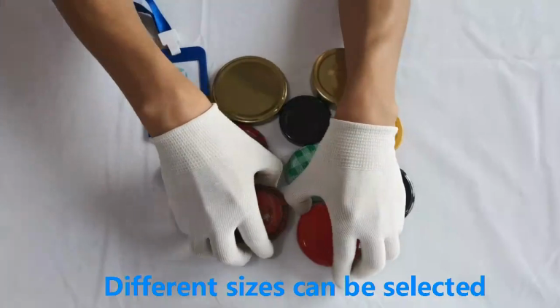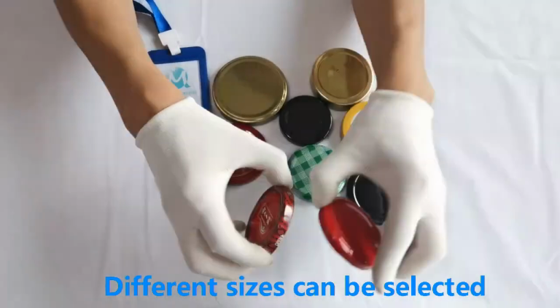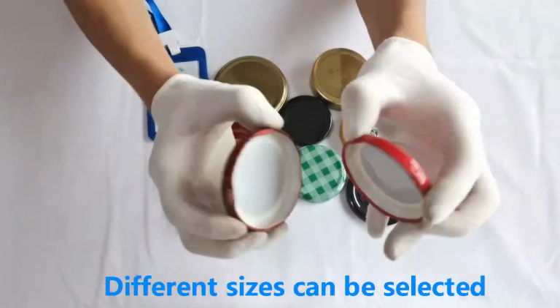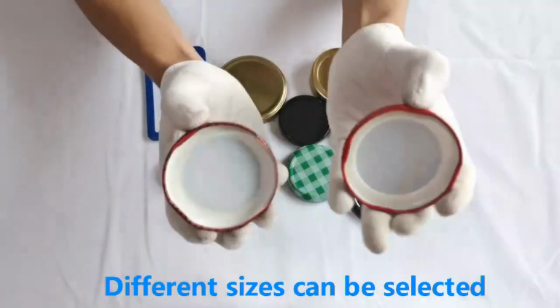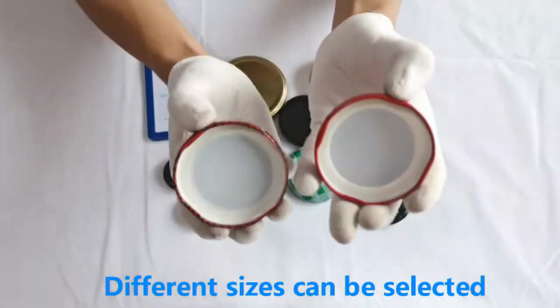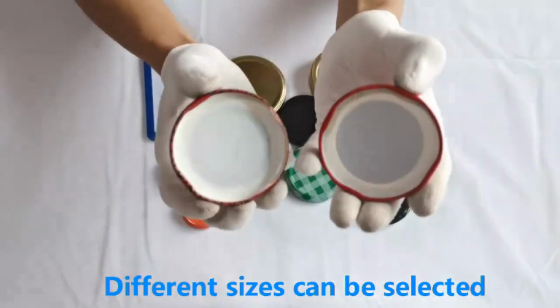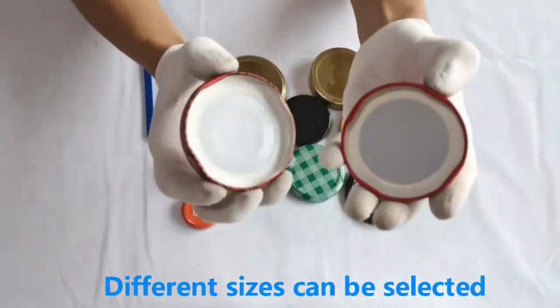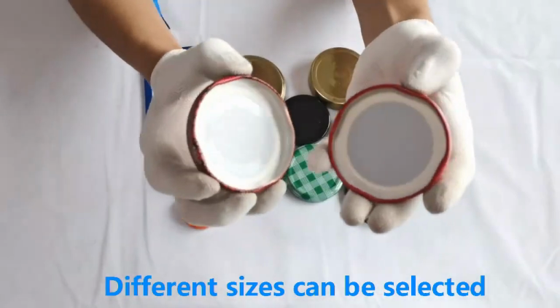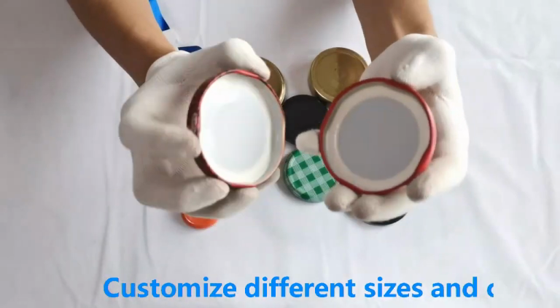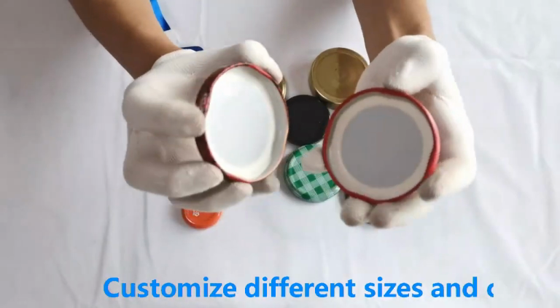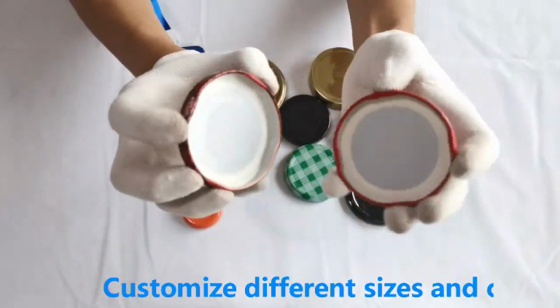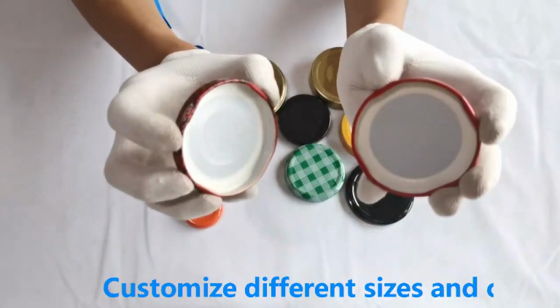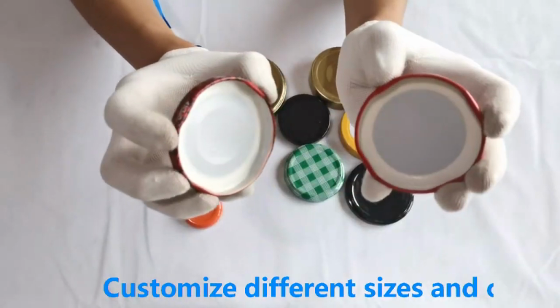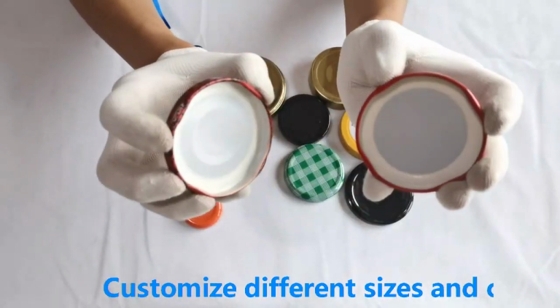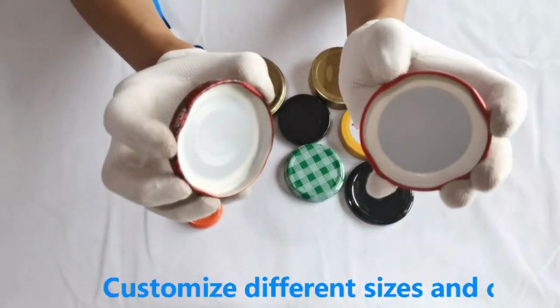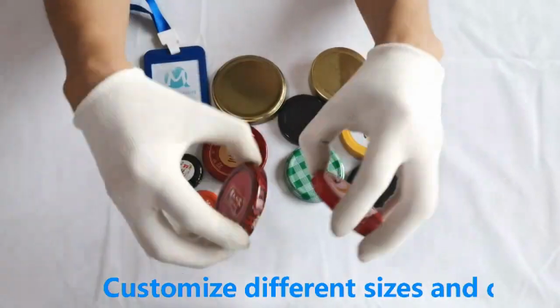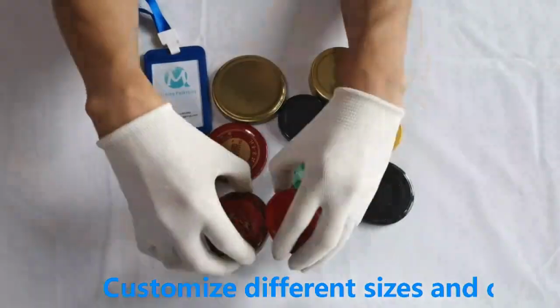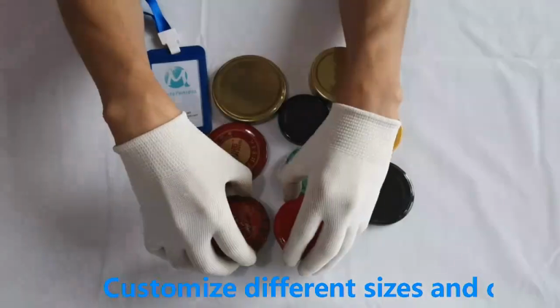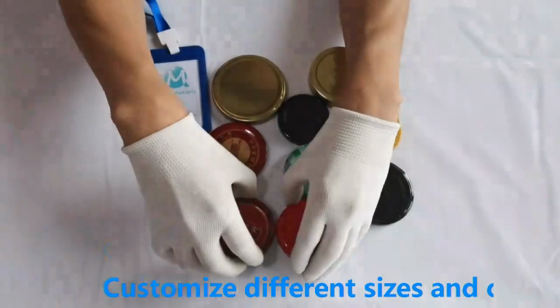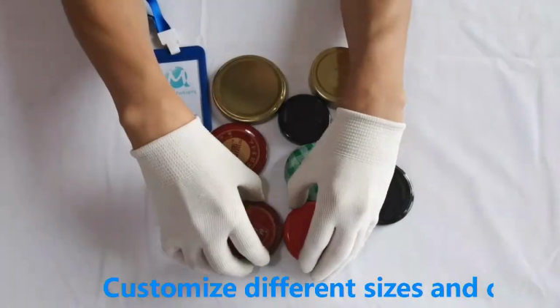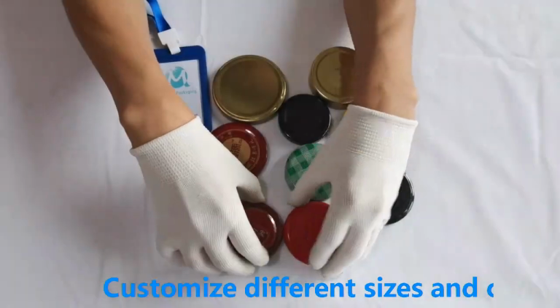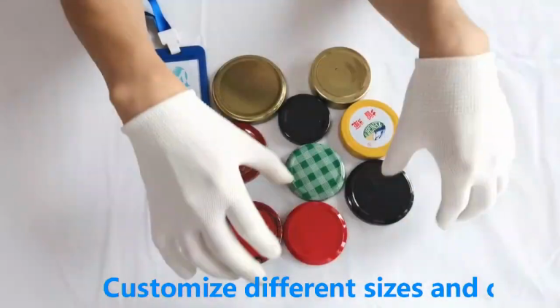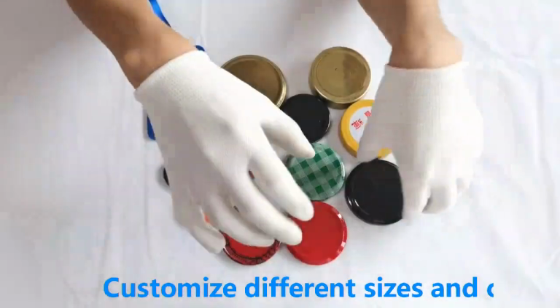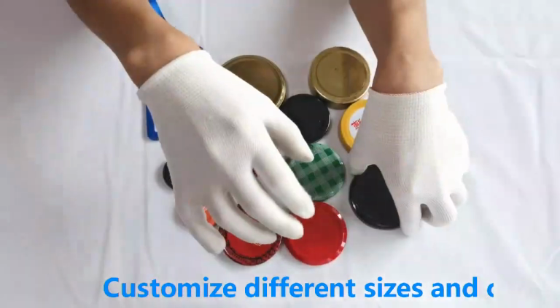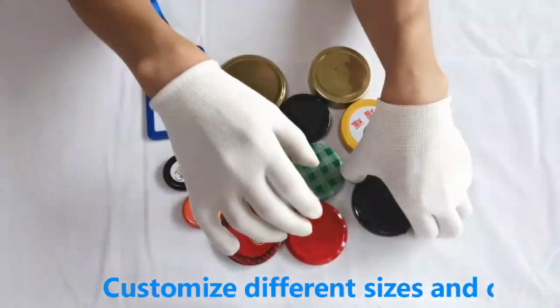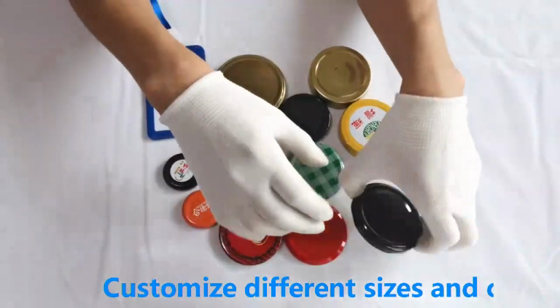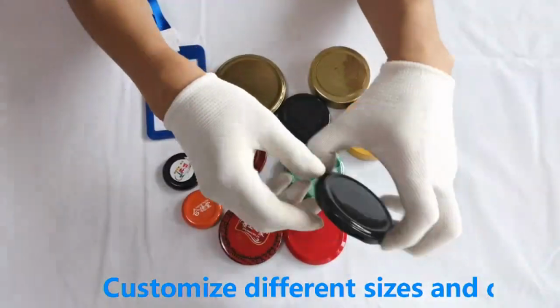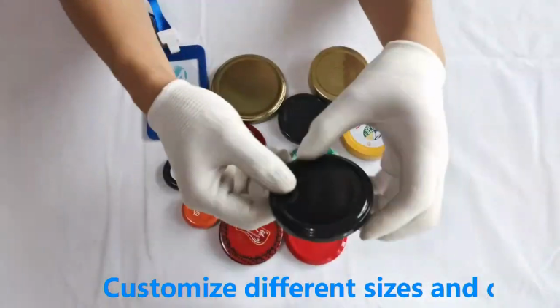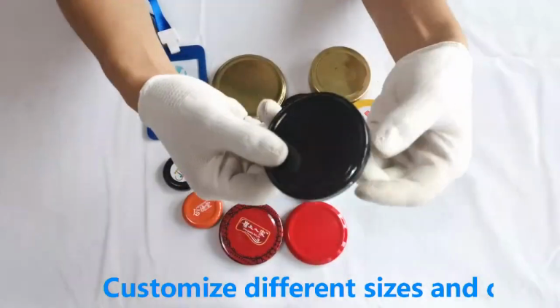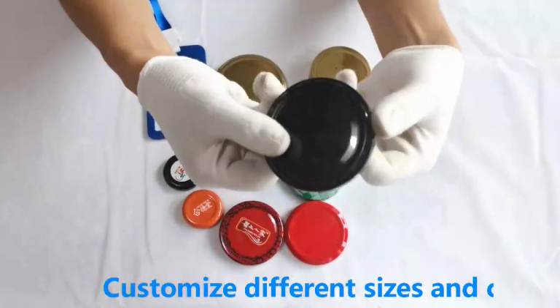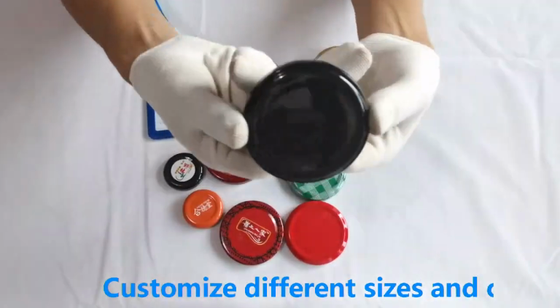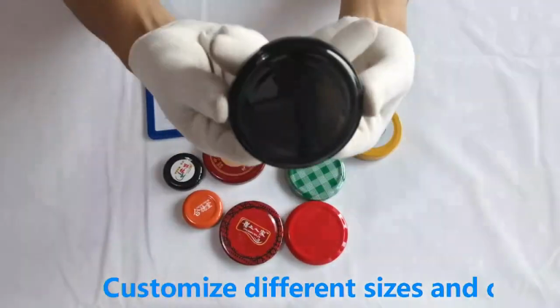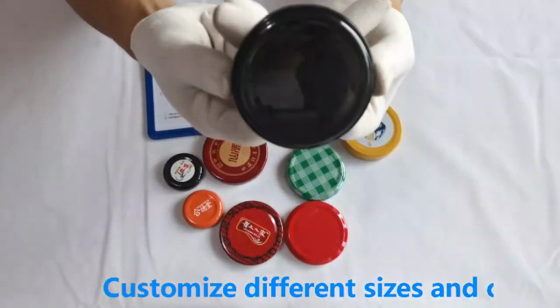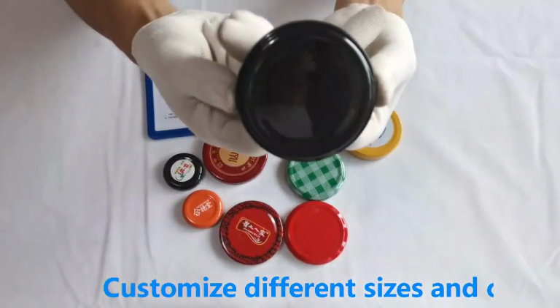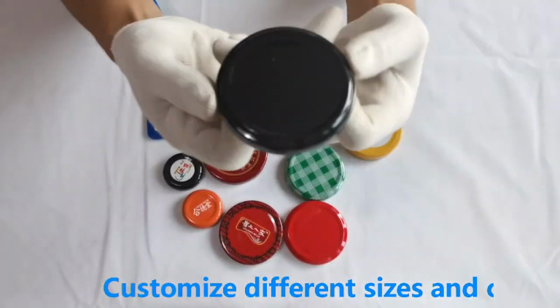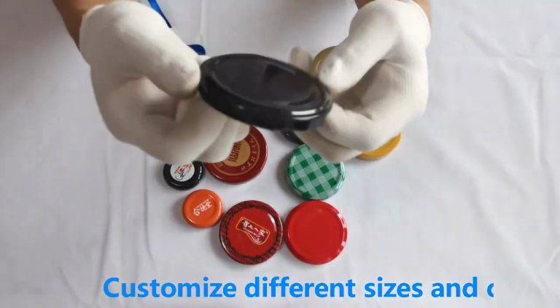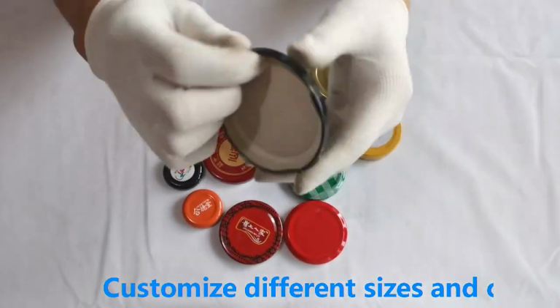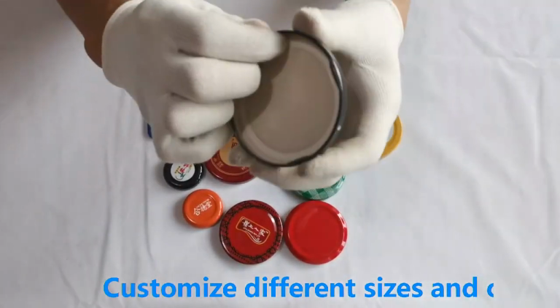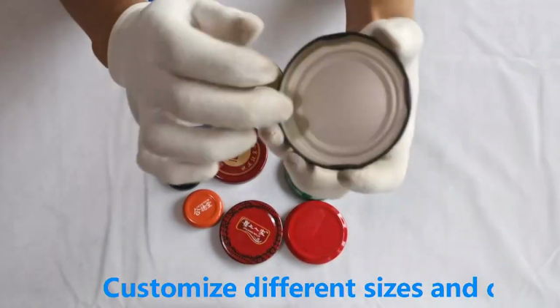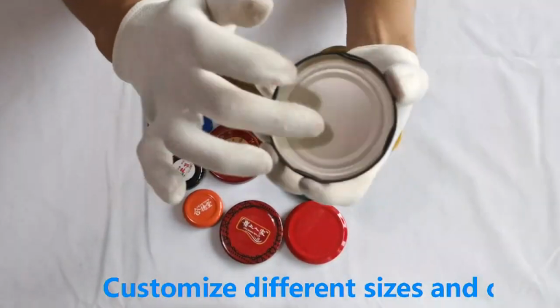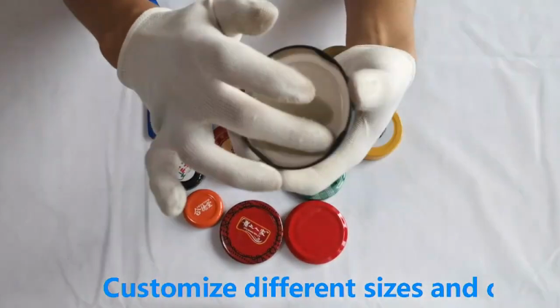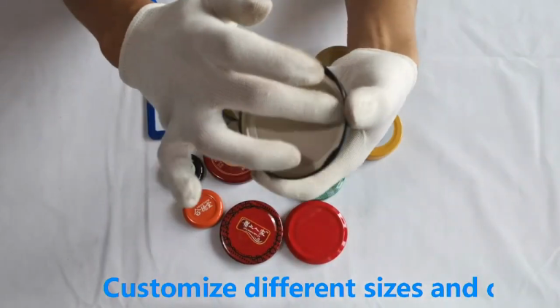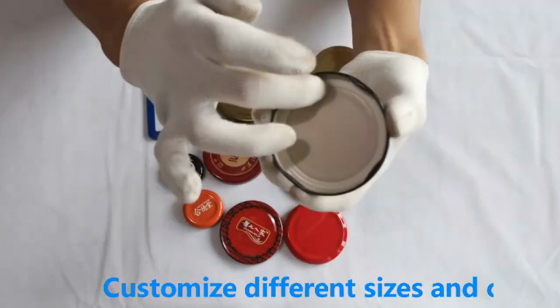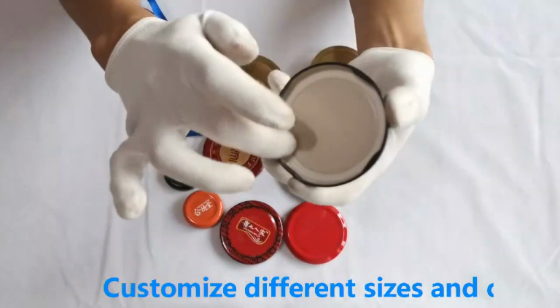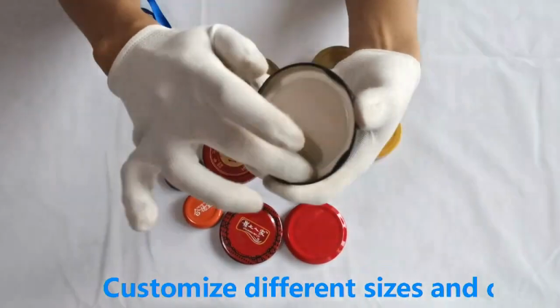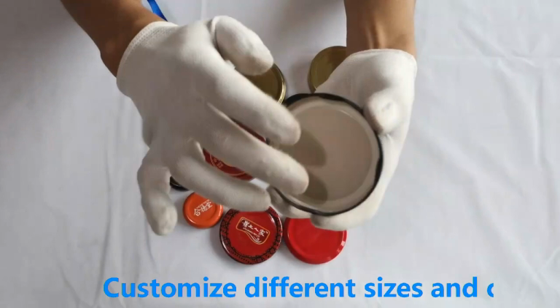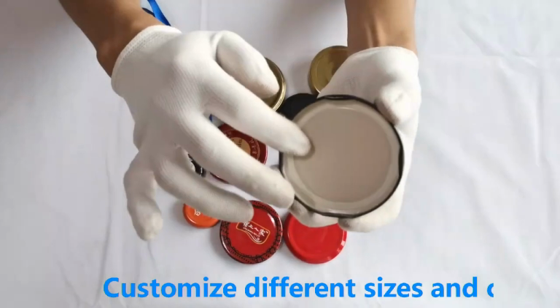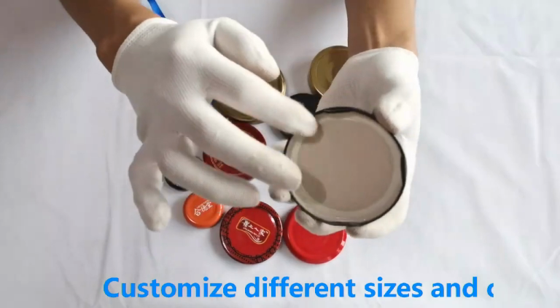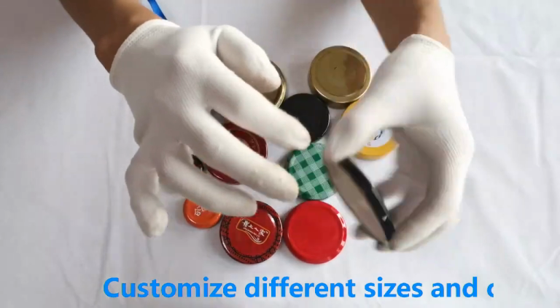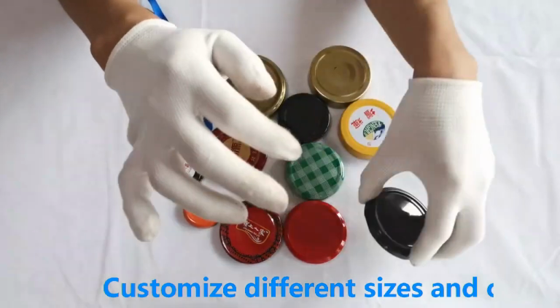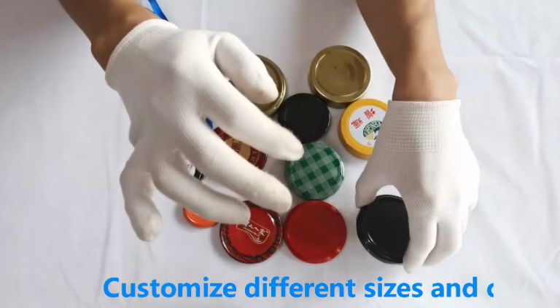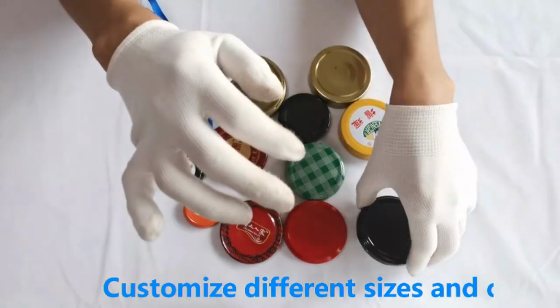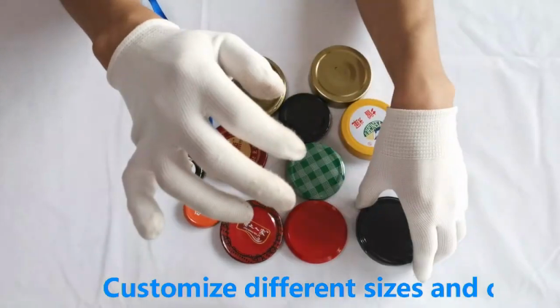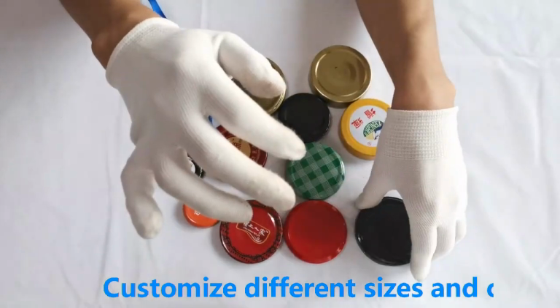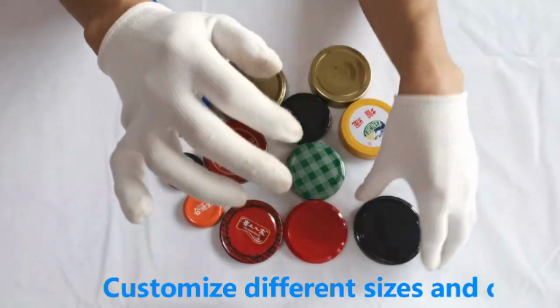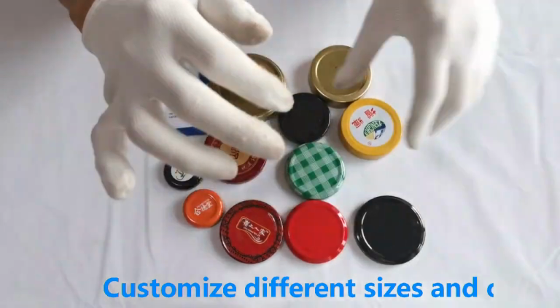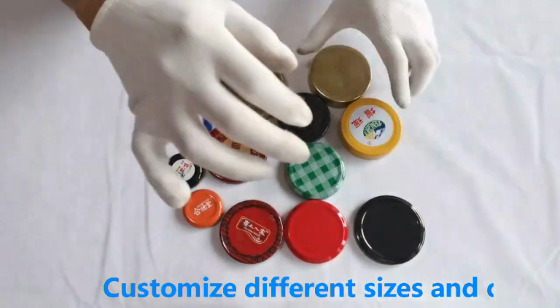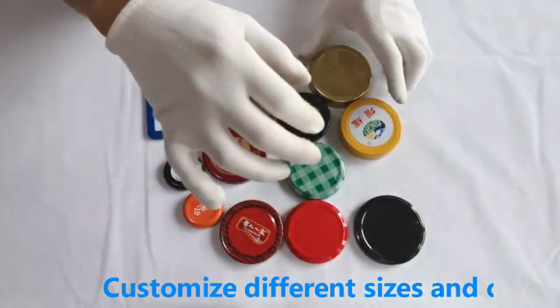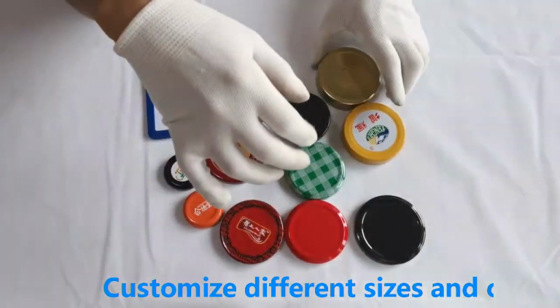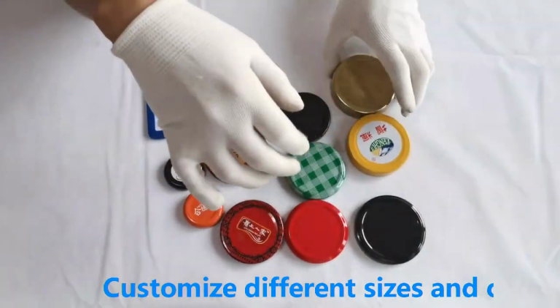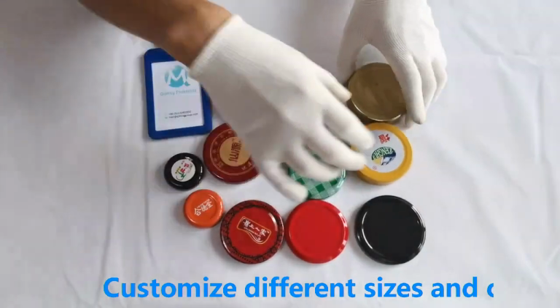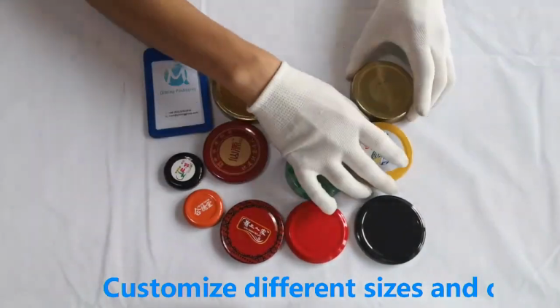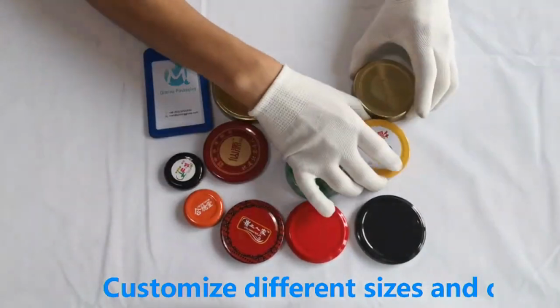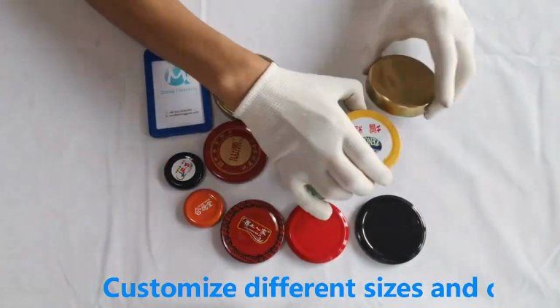High quality, free samples, low order quantity, internal sealing ring design, better sealing performance.